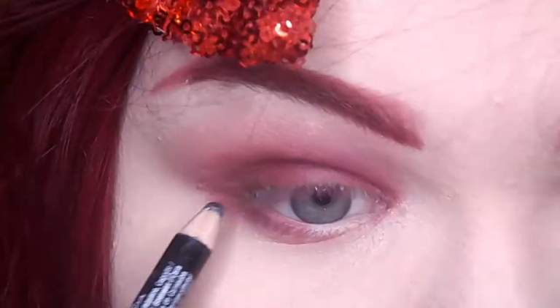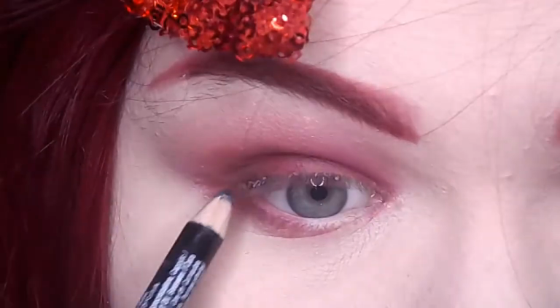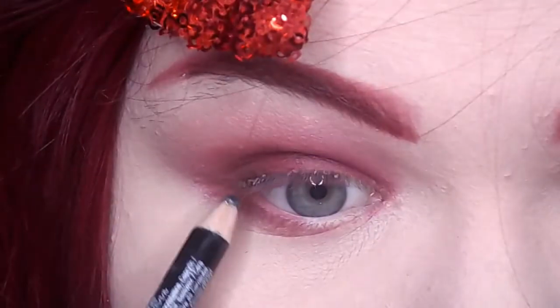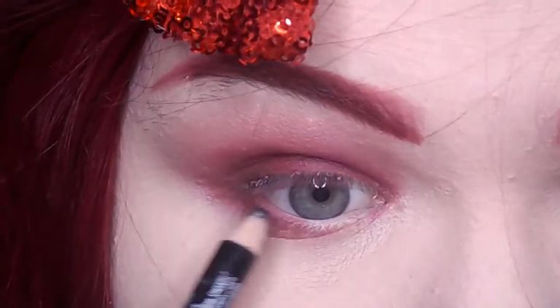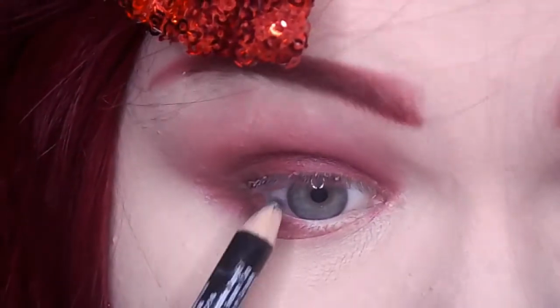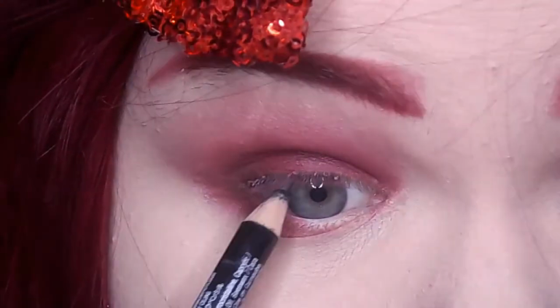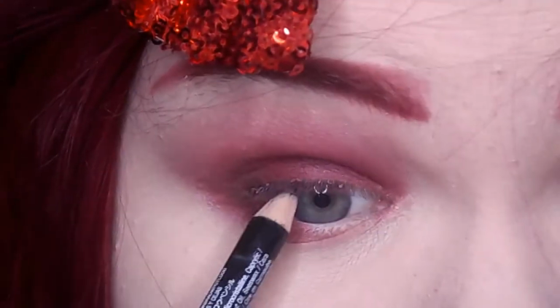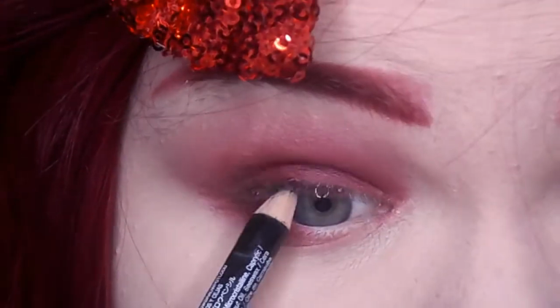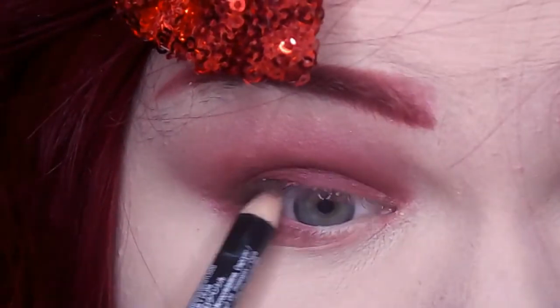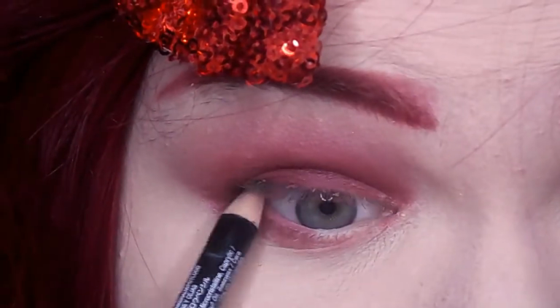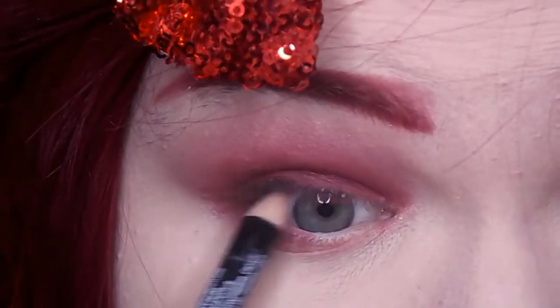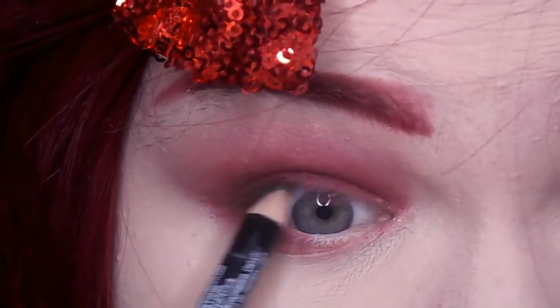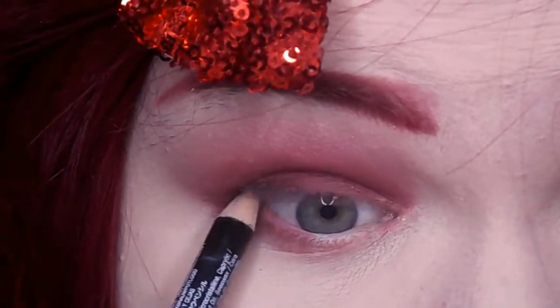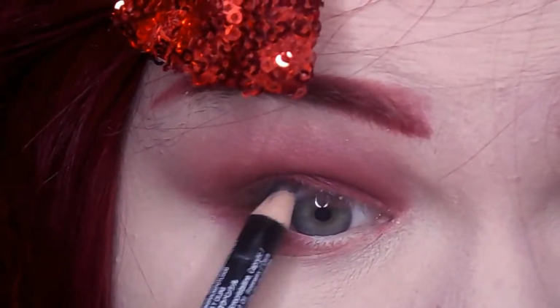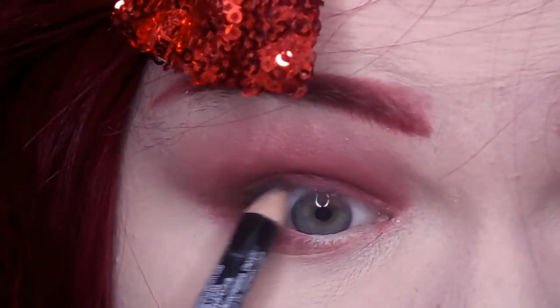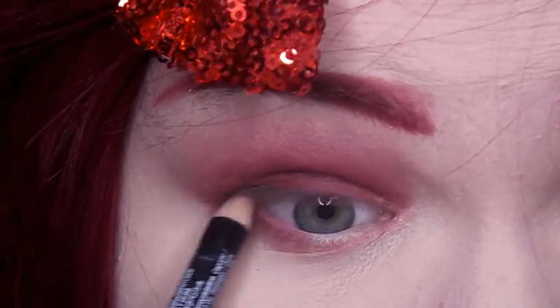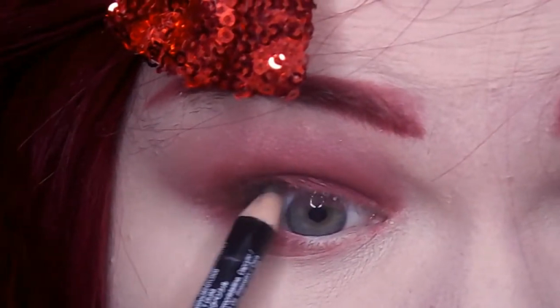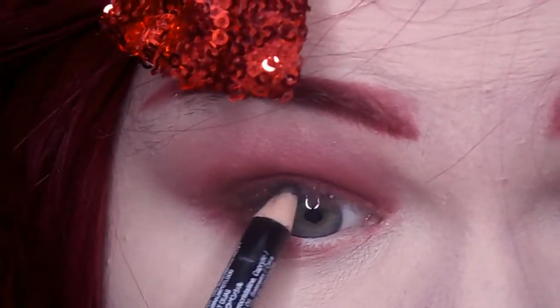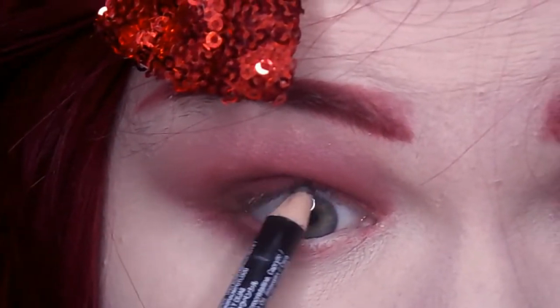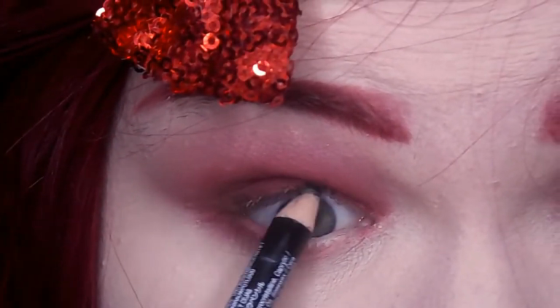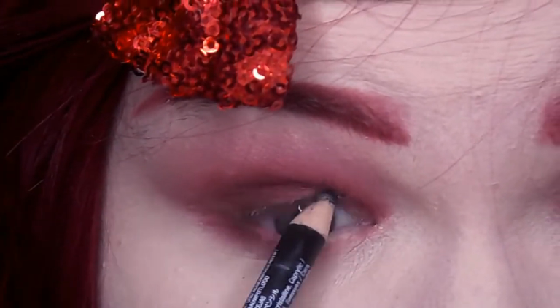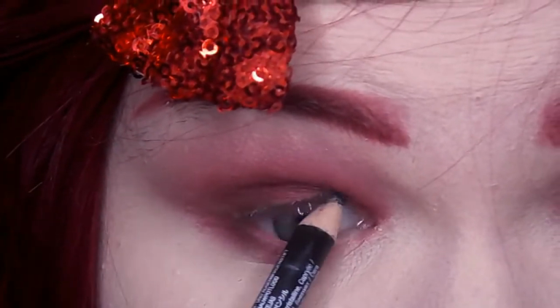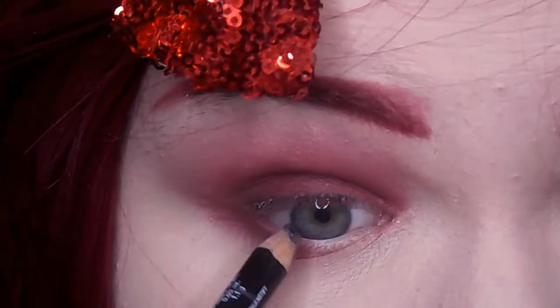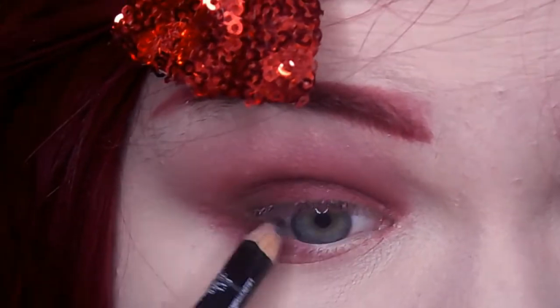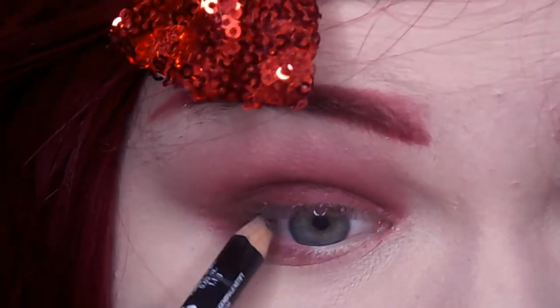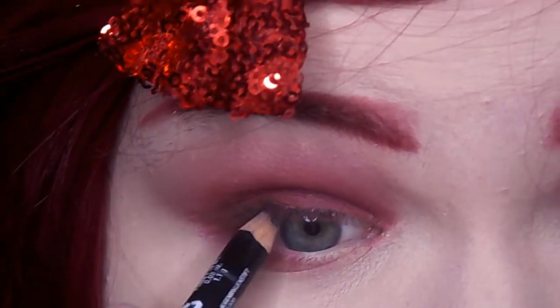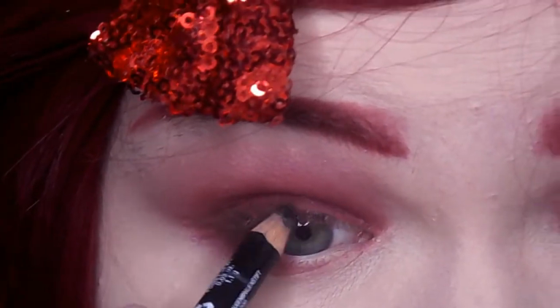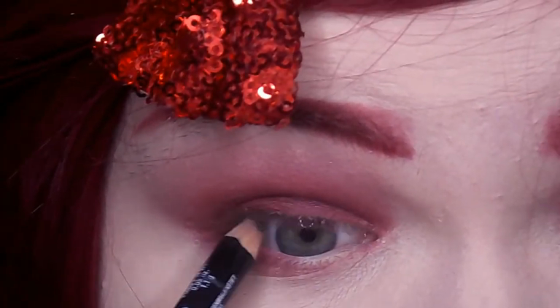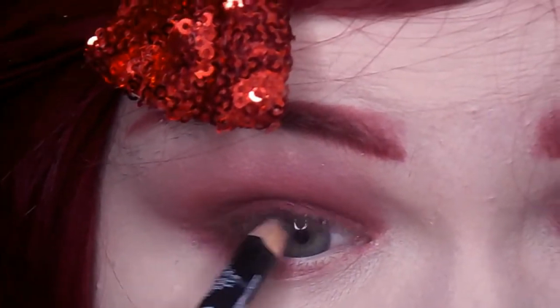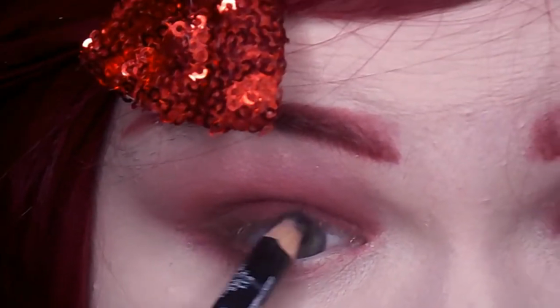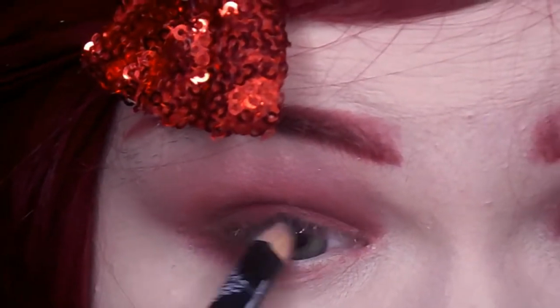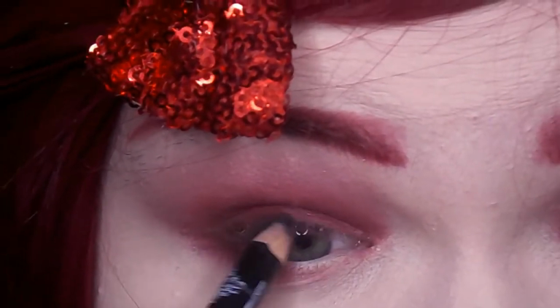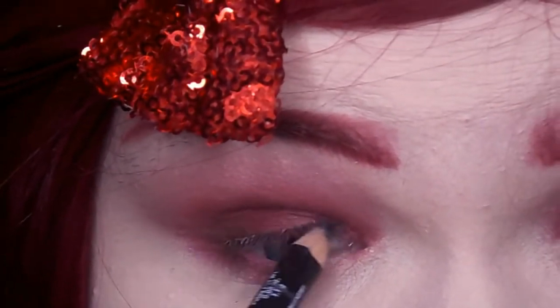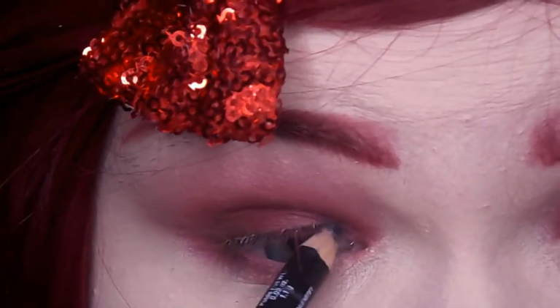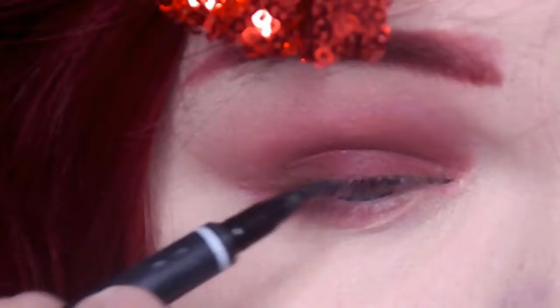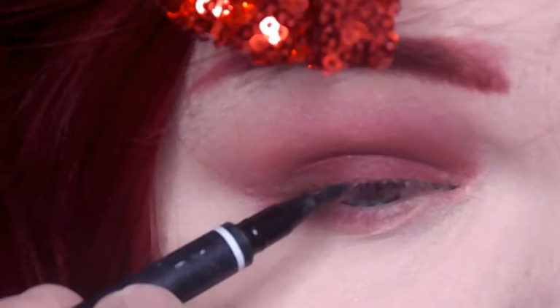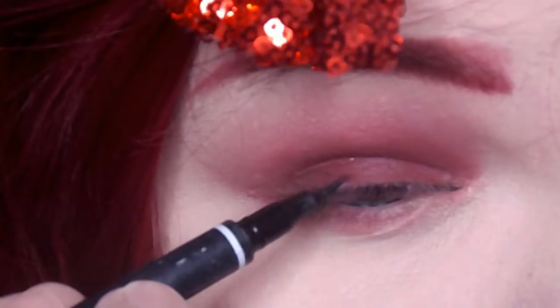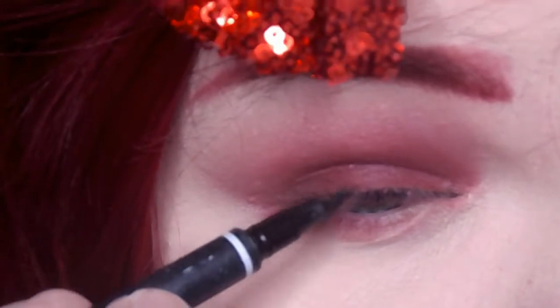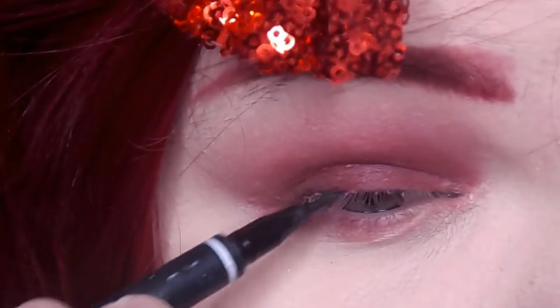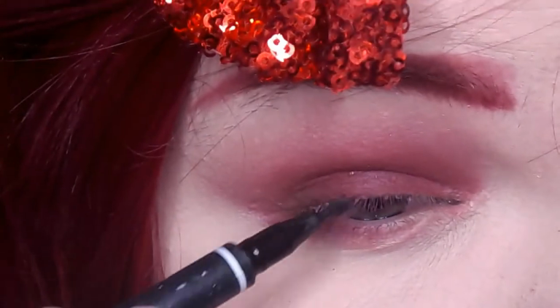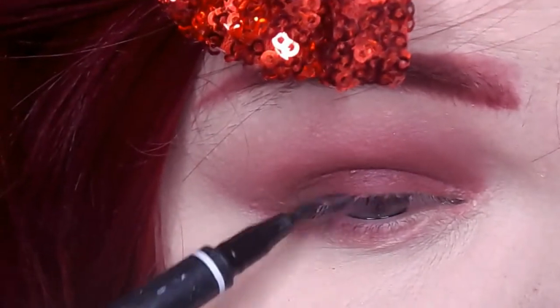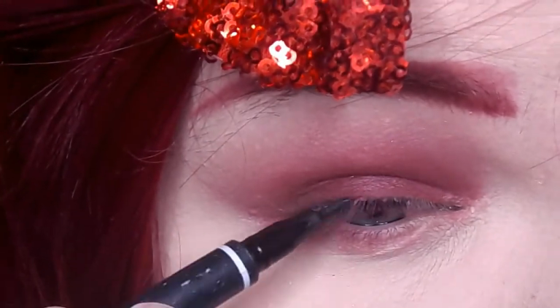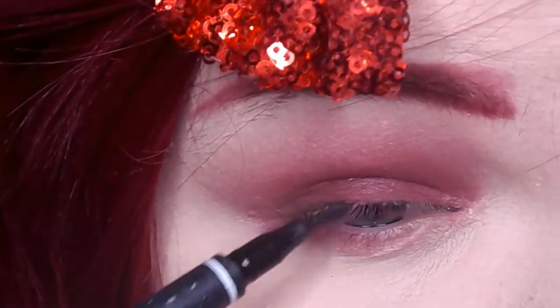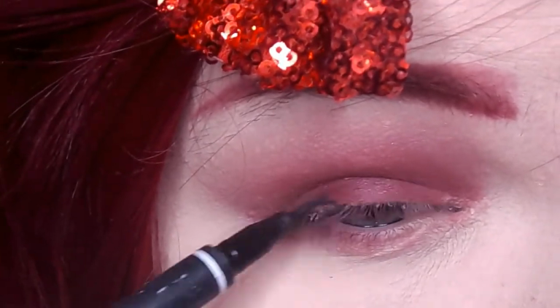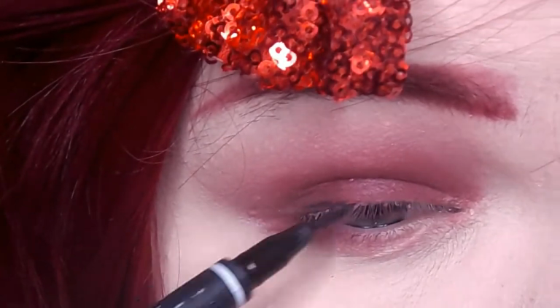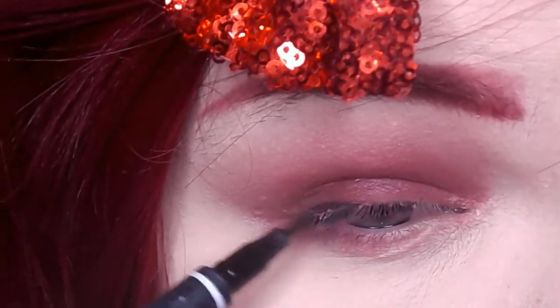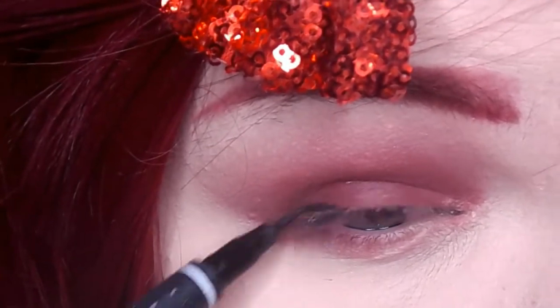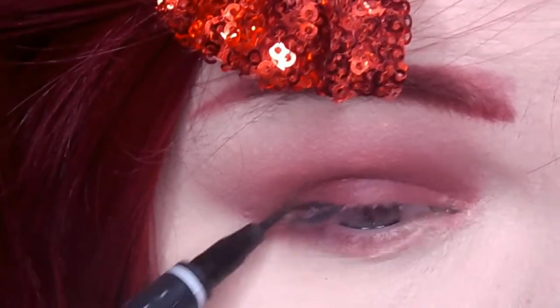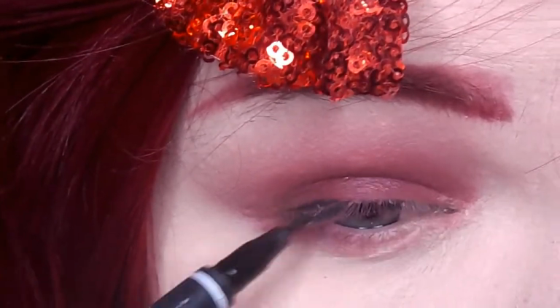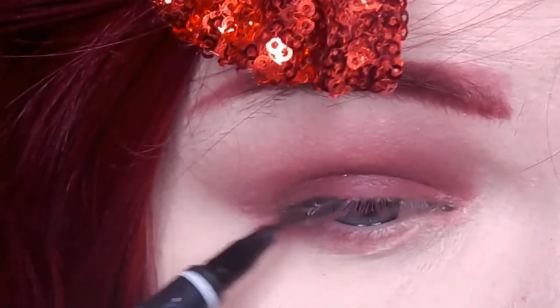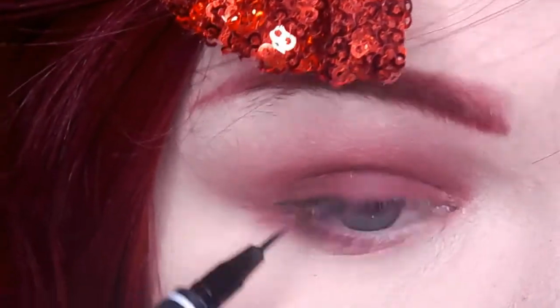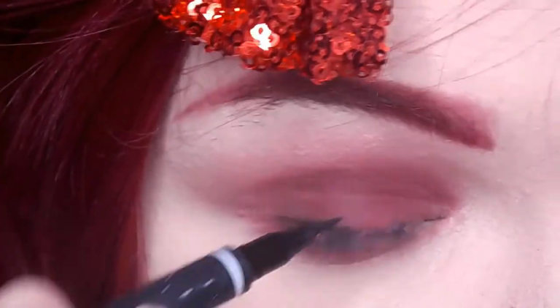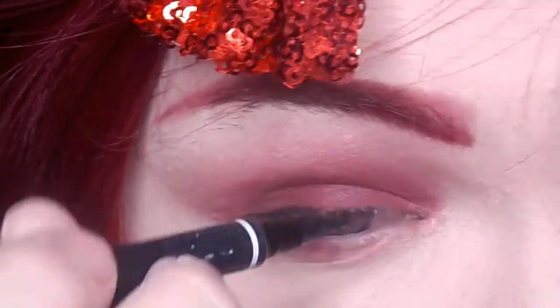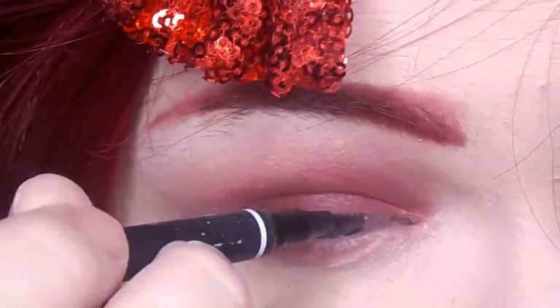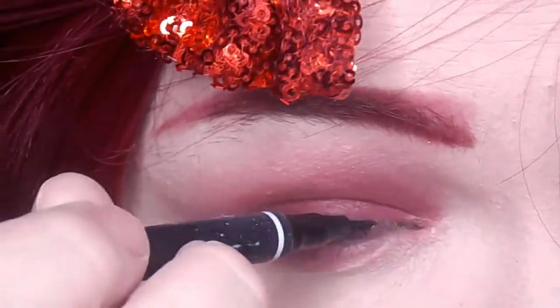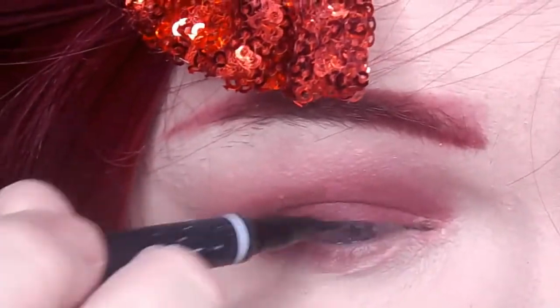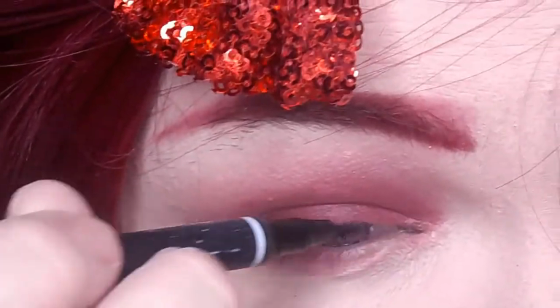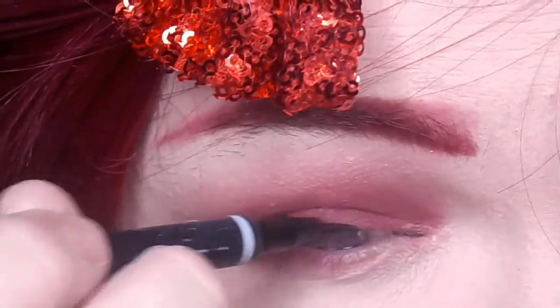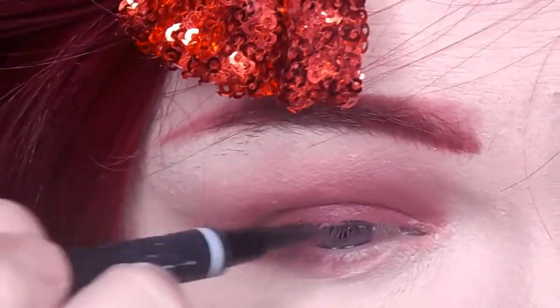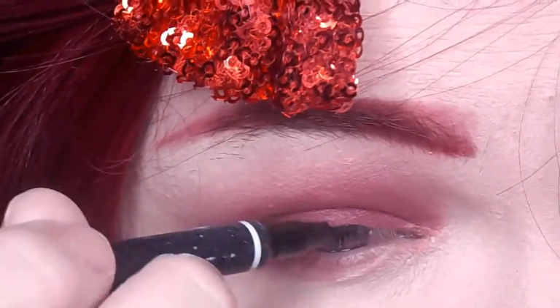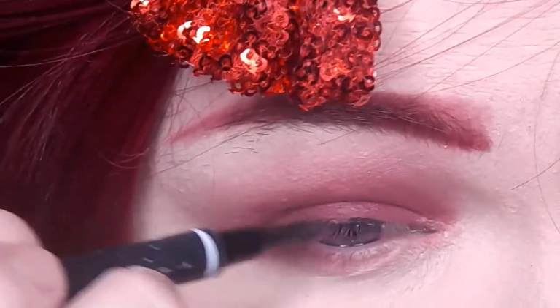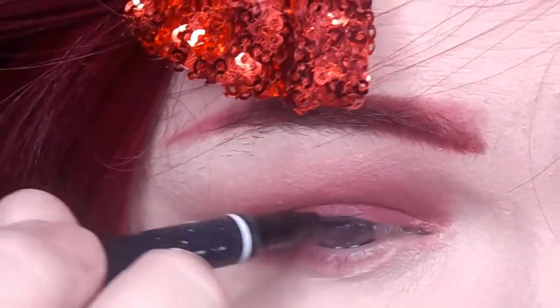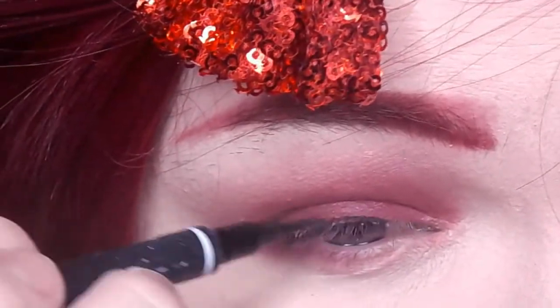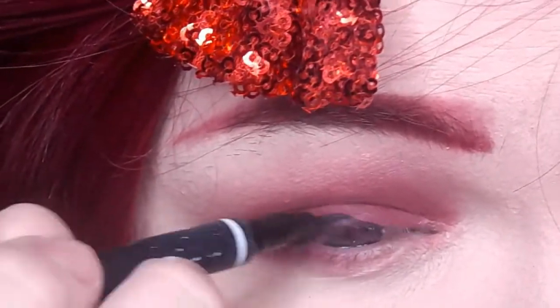Then you're going to tight line your upper lash line with a black kohl liner. Use your favorite liquid liner to draw a dramatic cat eye.